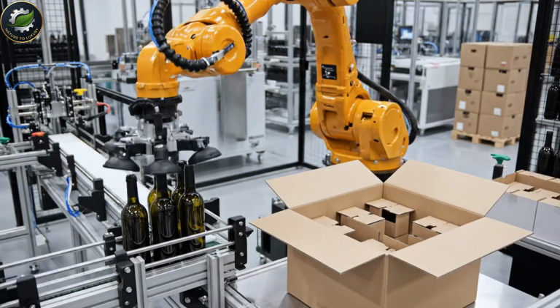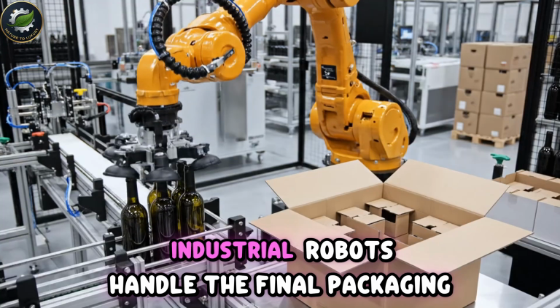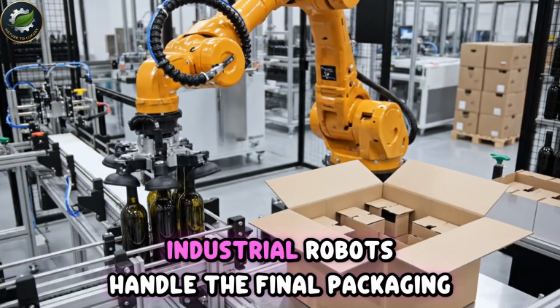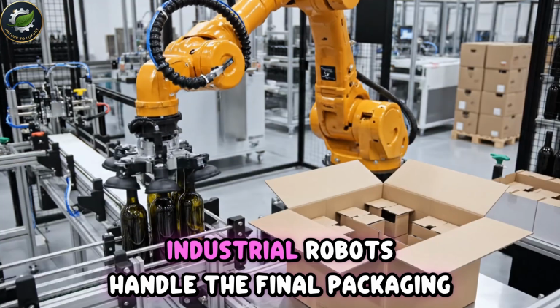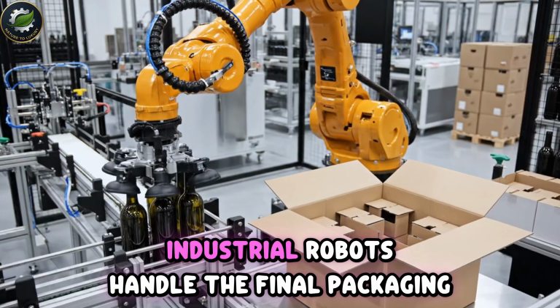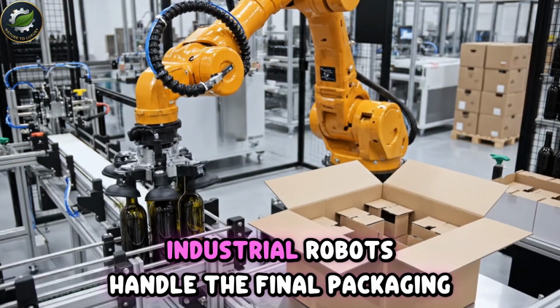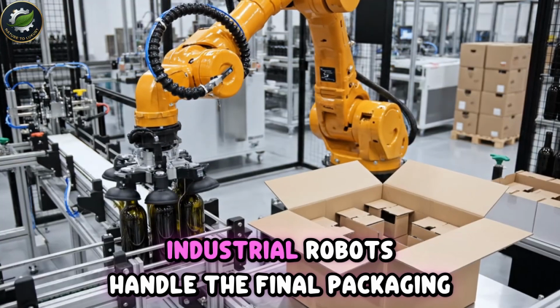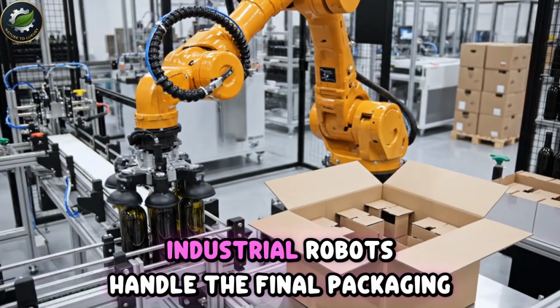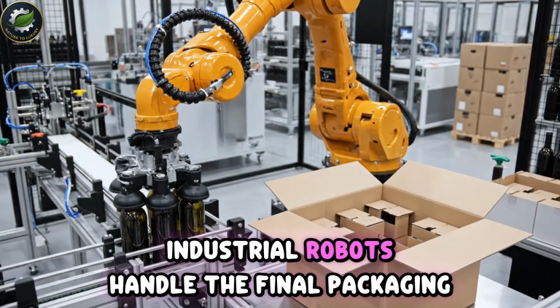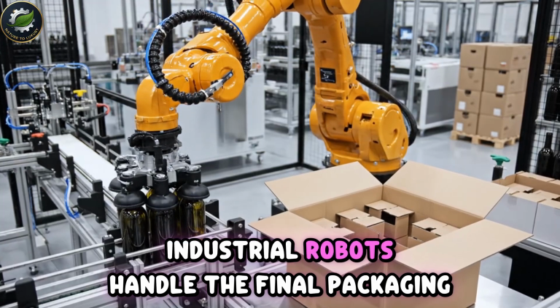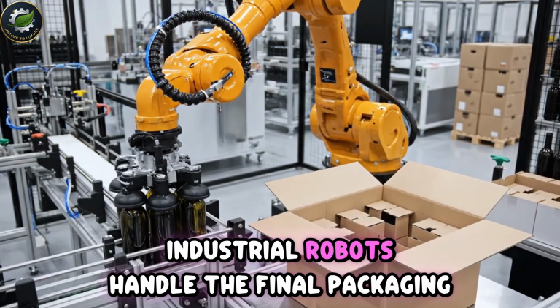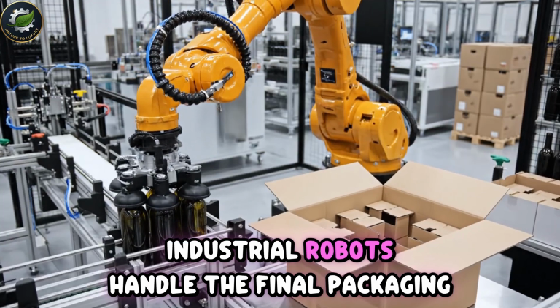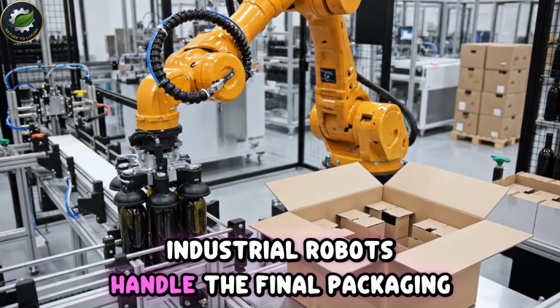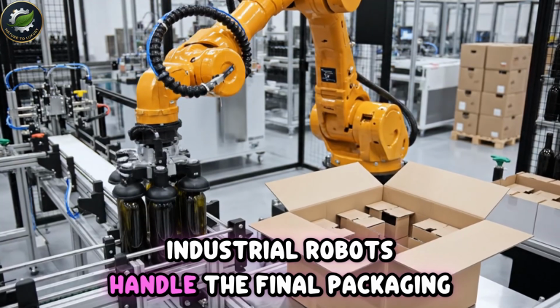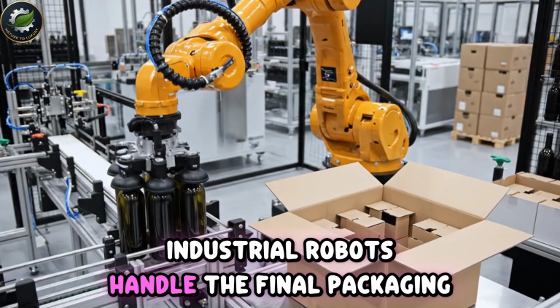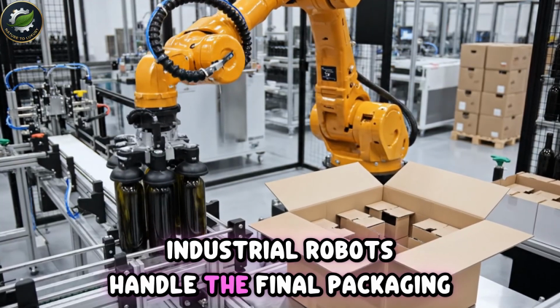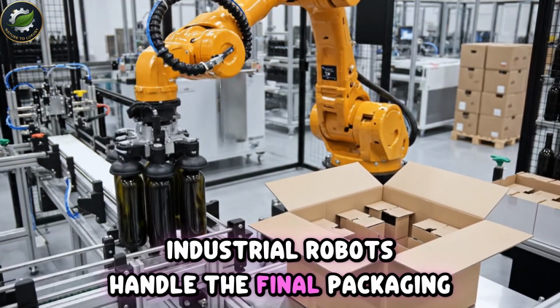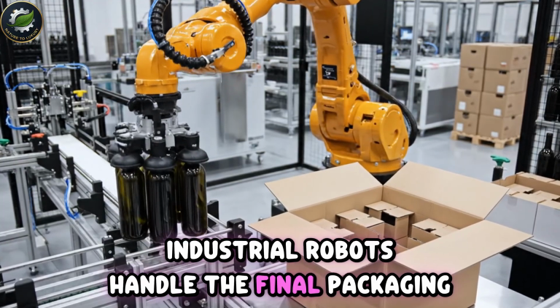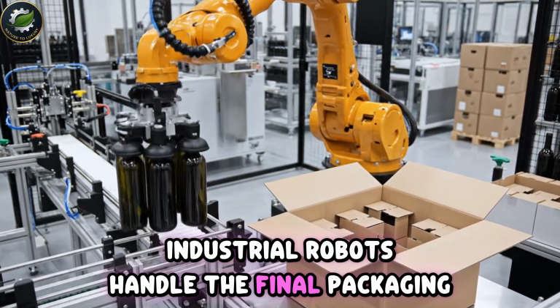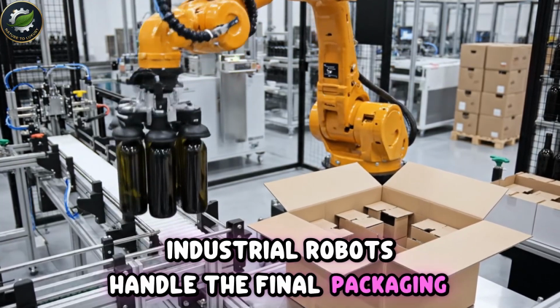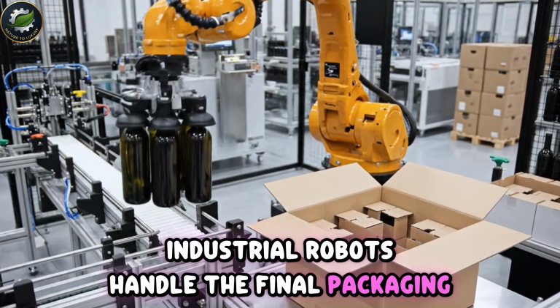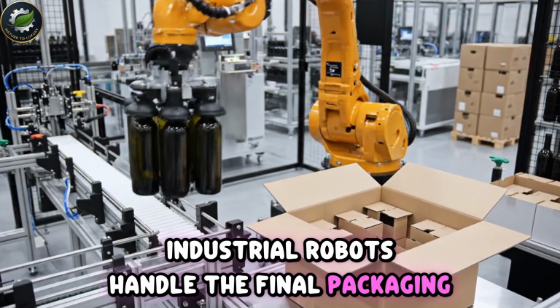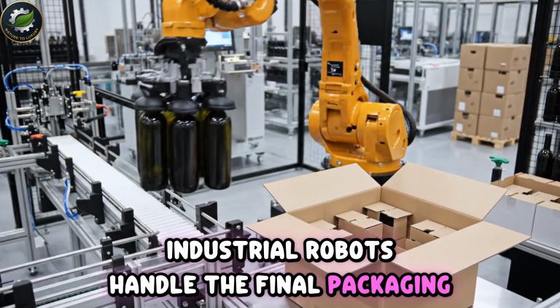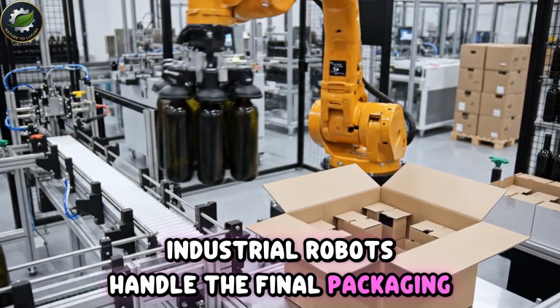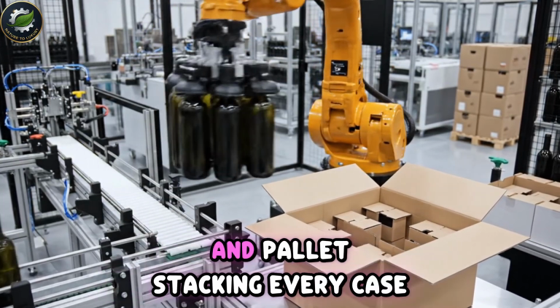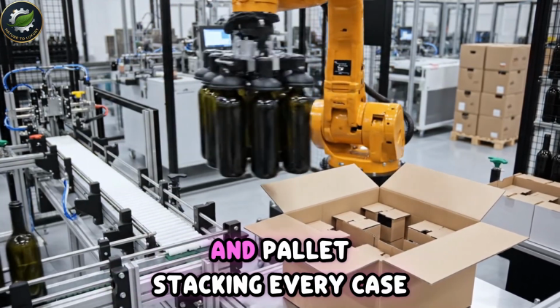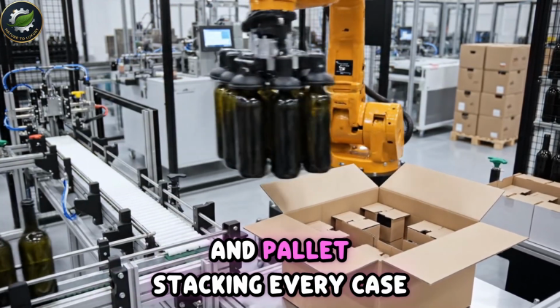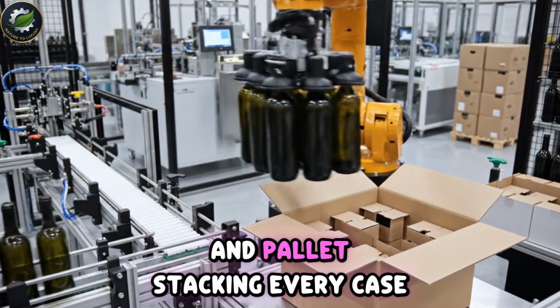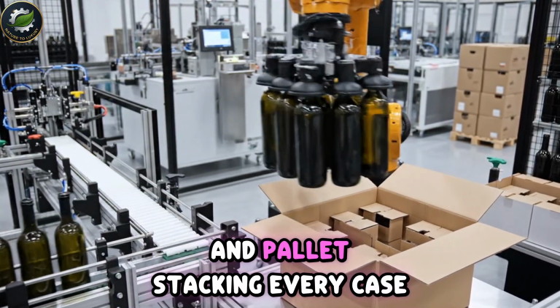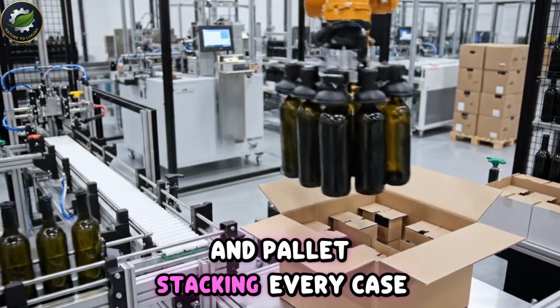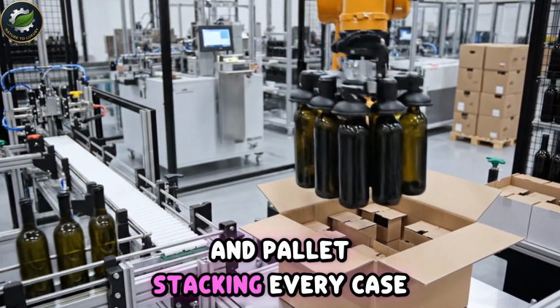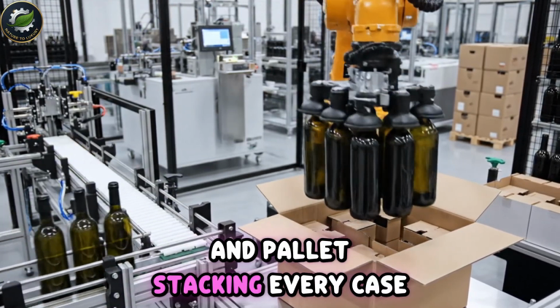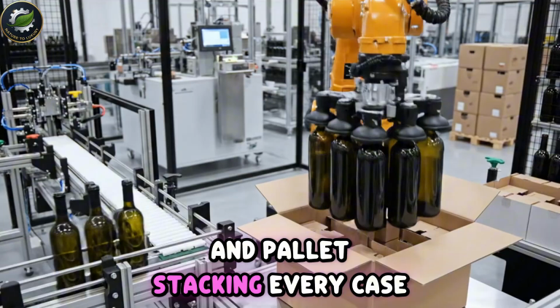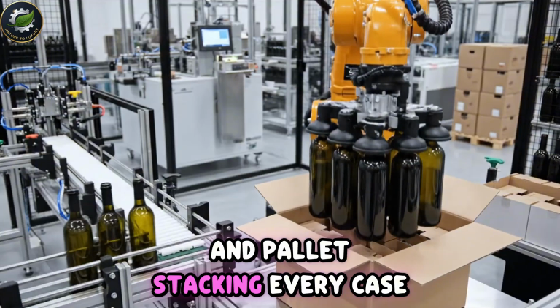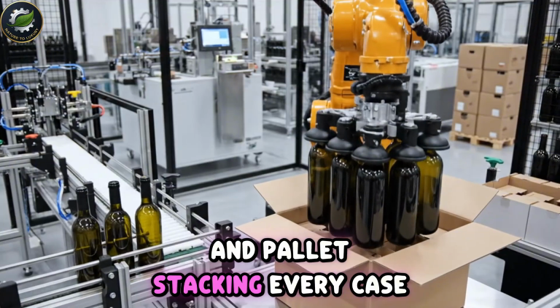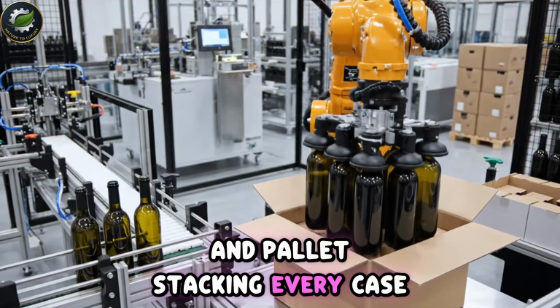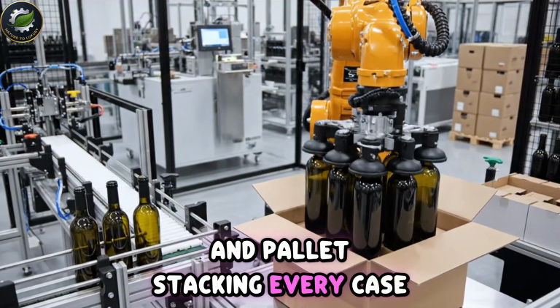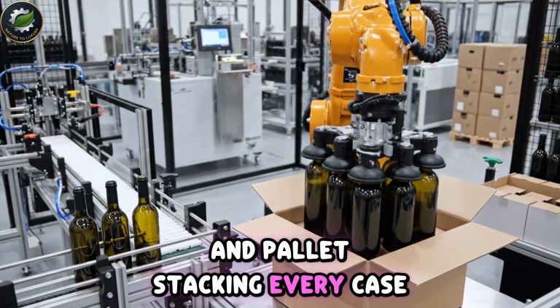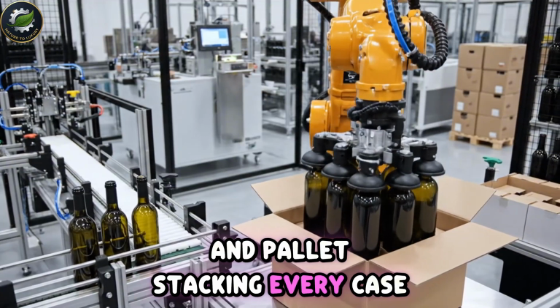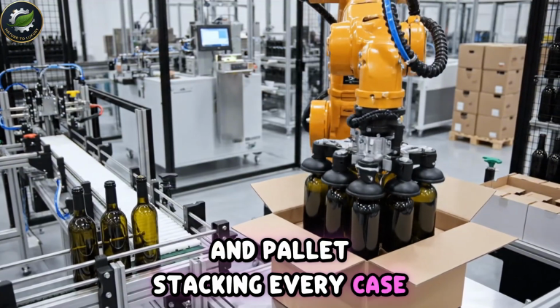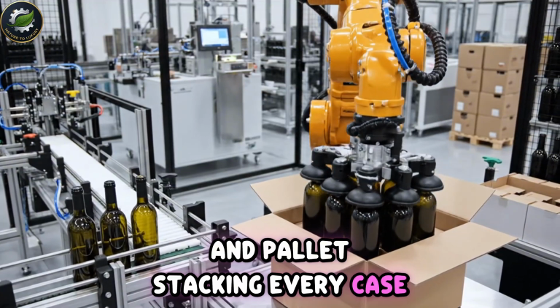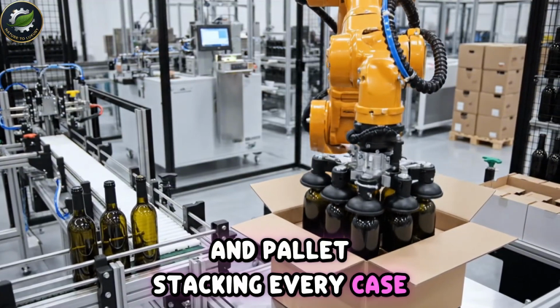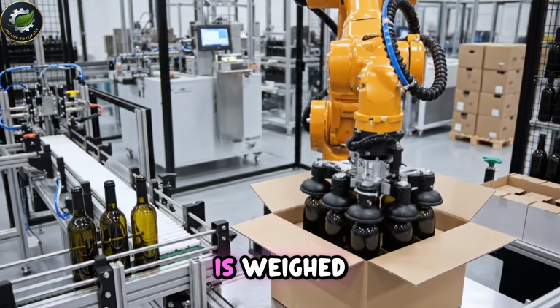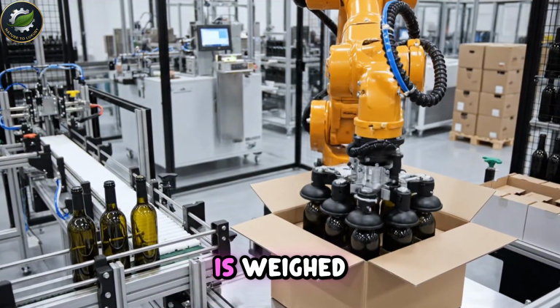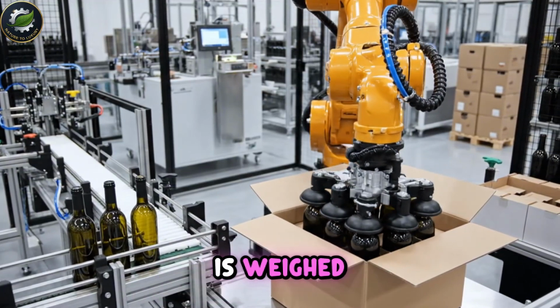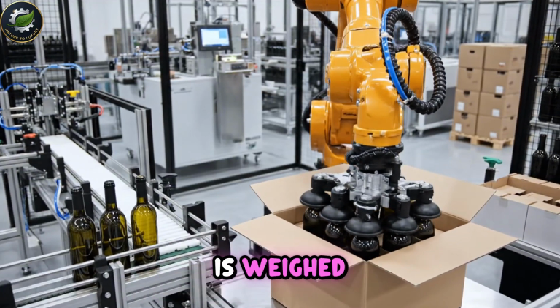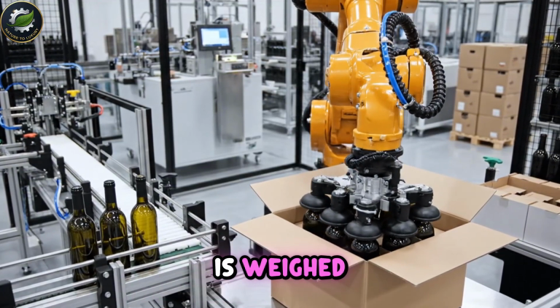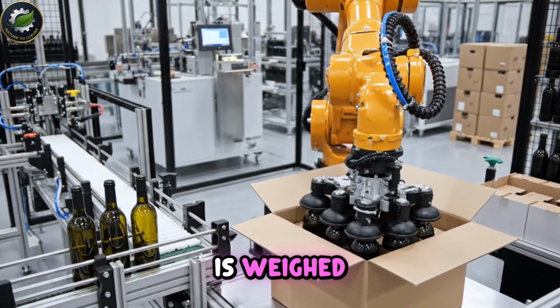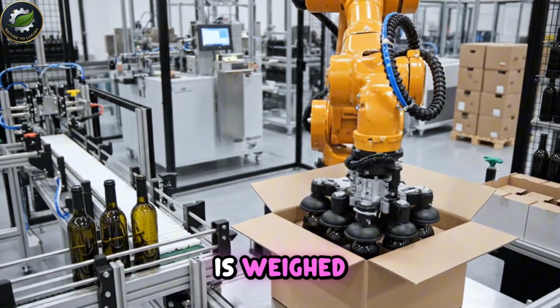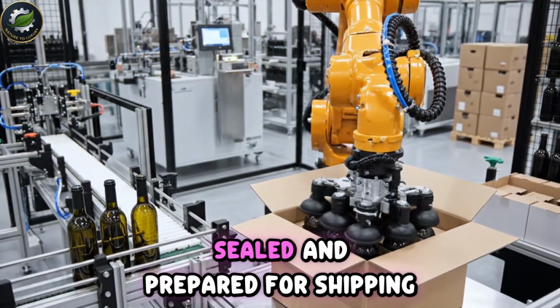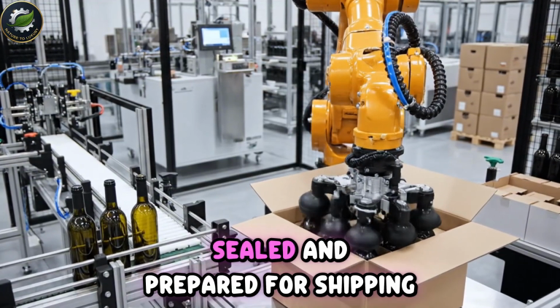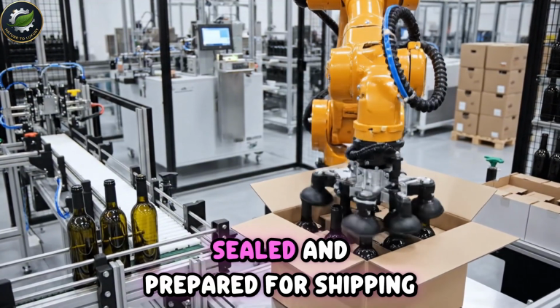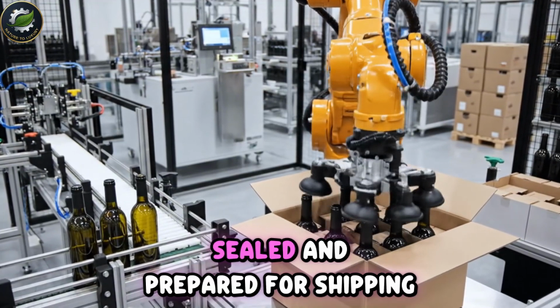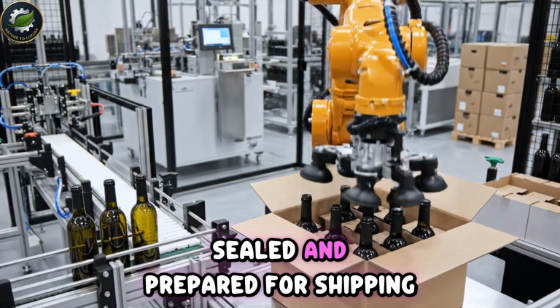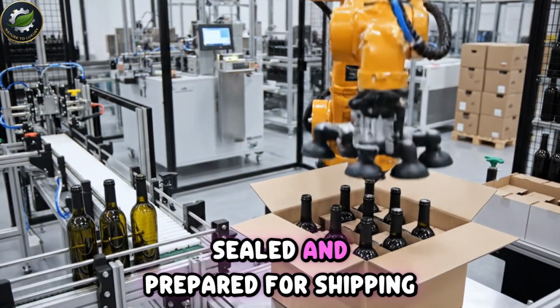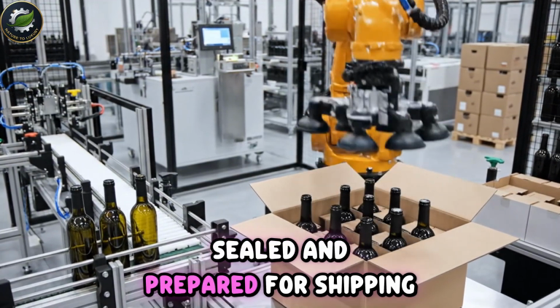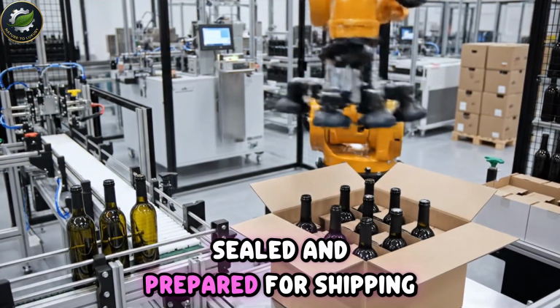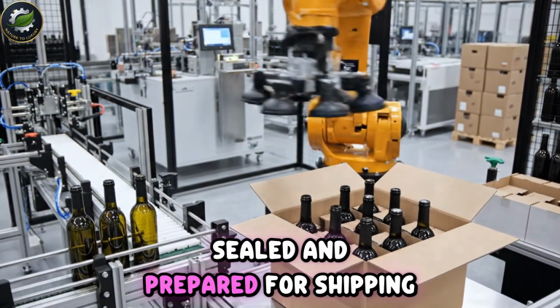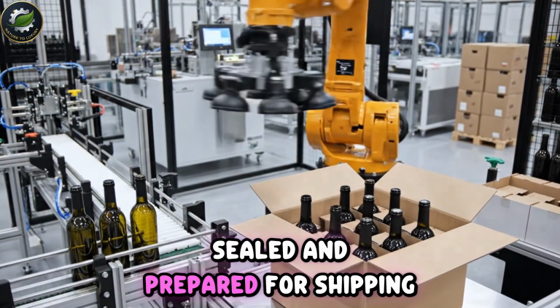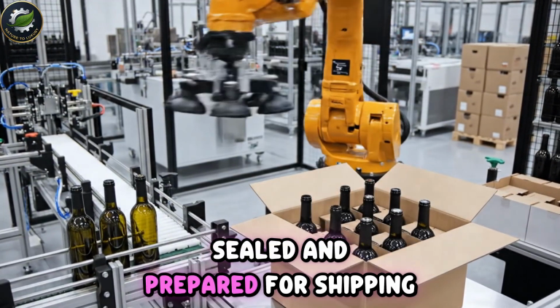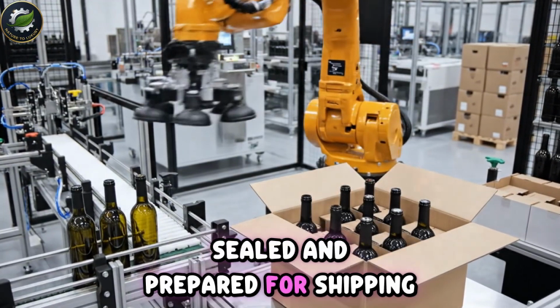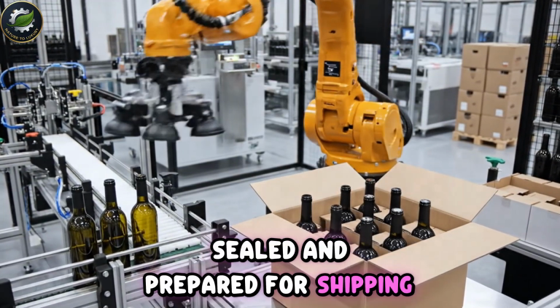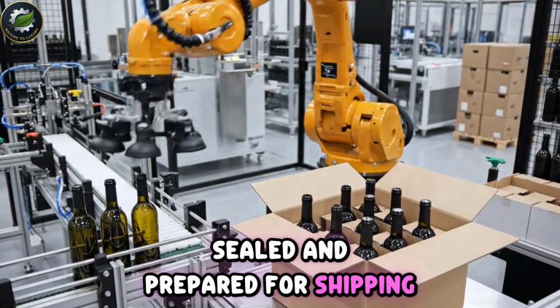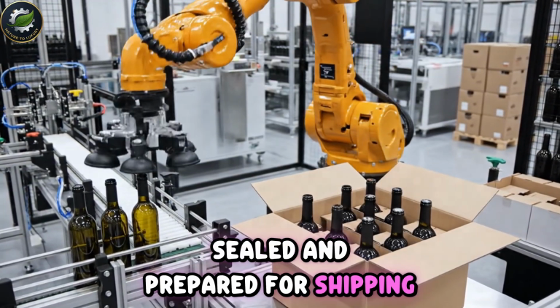Industrial robots handle the final packaging and pallet stacking. Every case is weighed, sealed, and prepared for shipping.